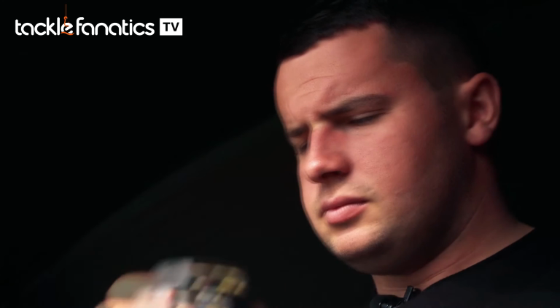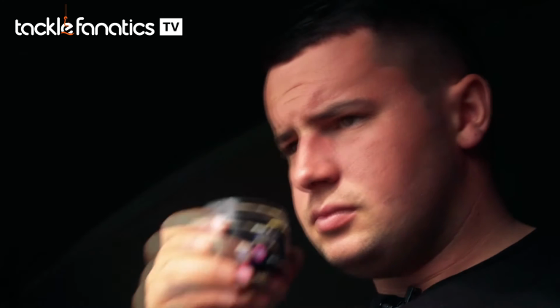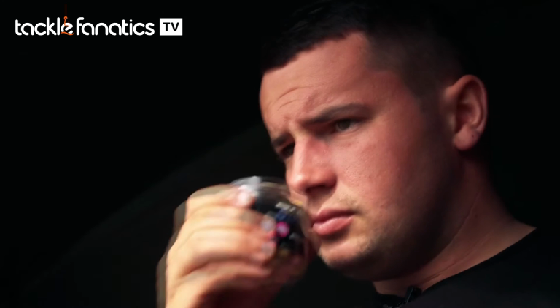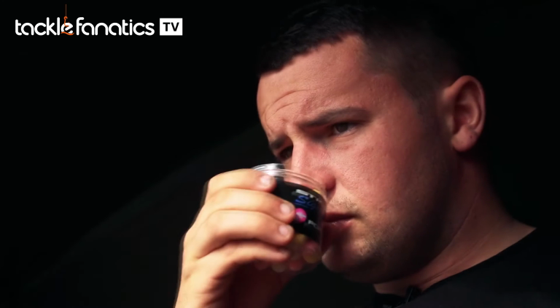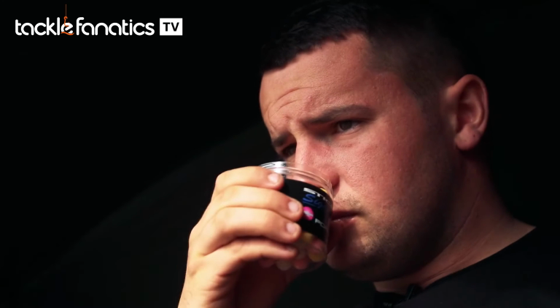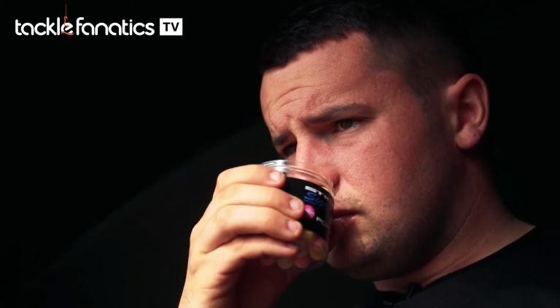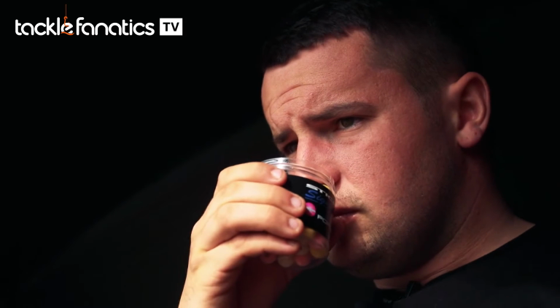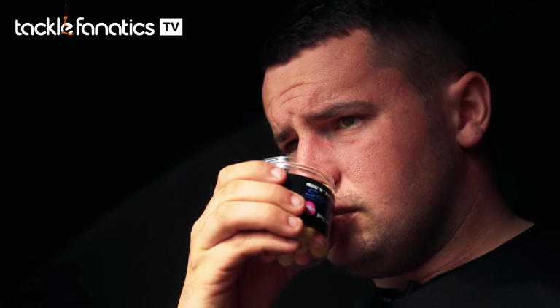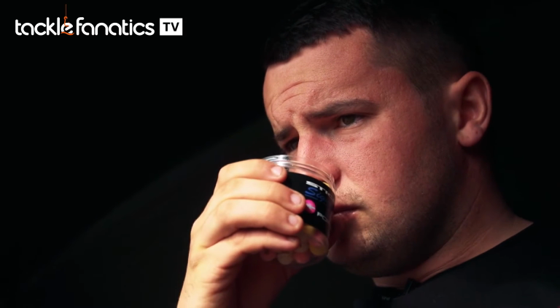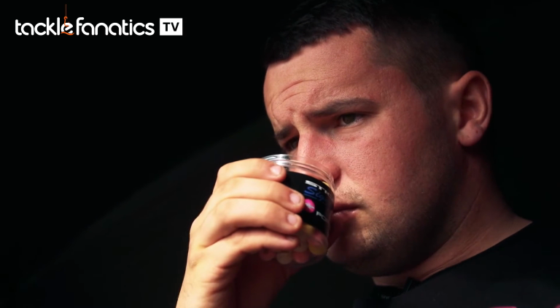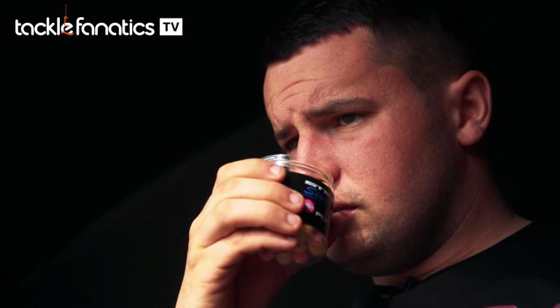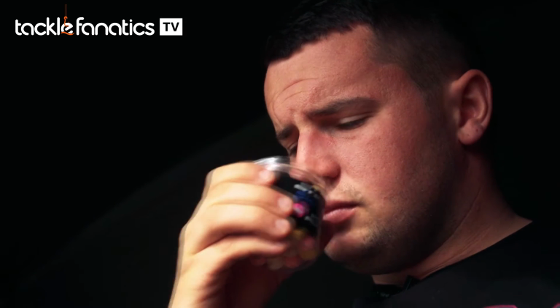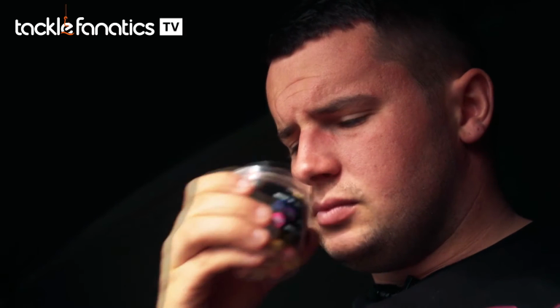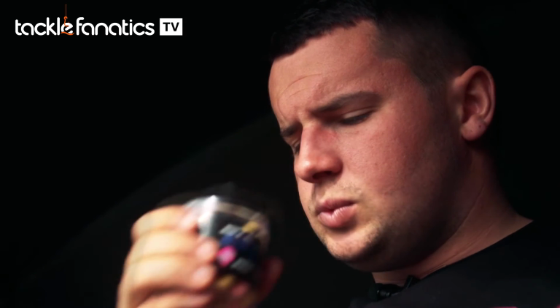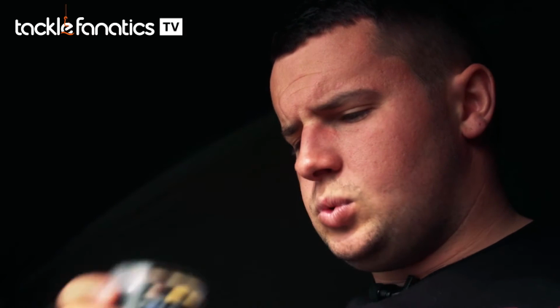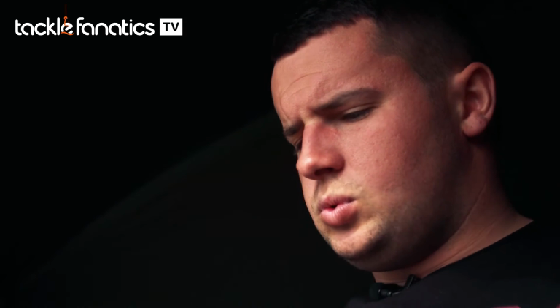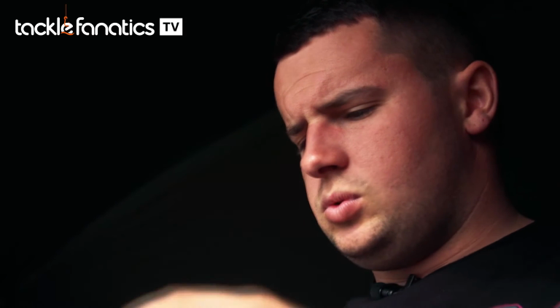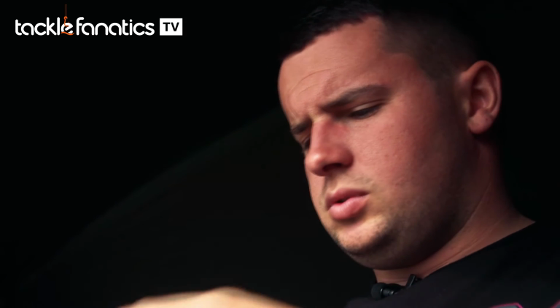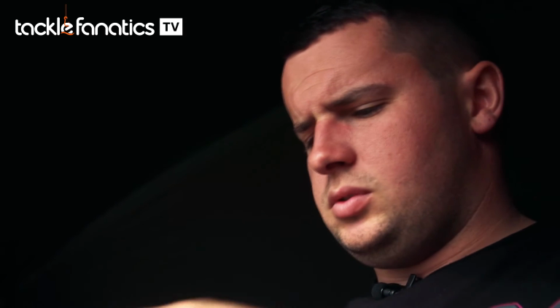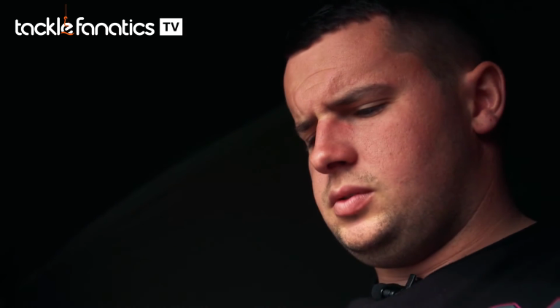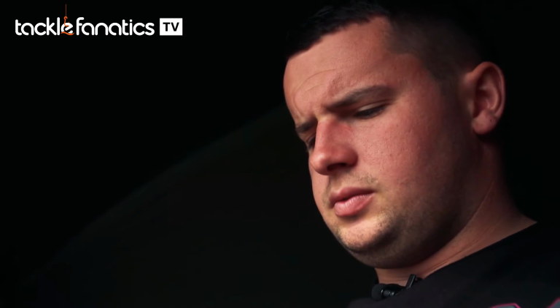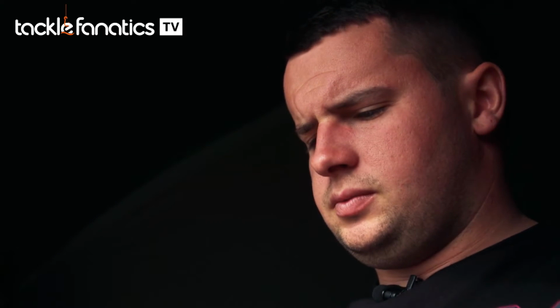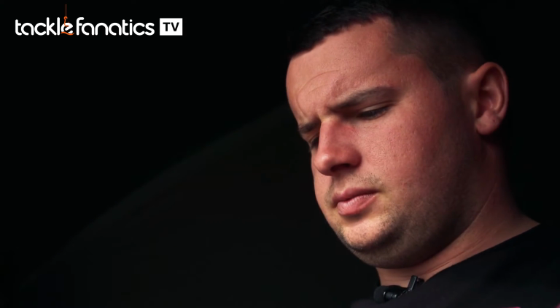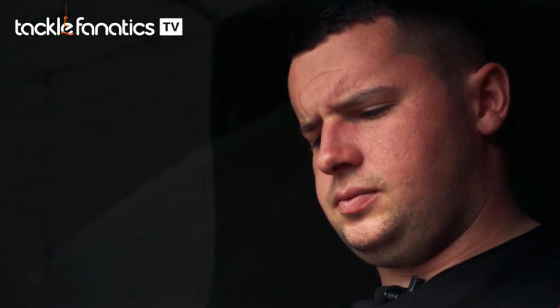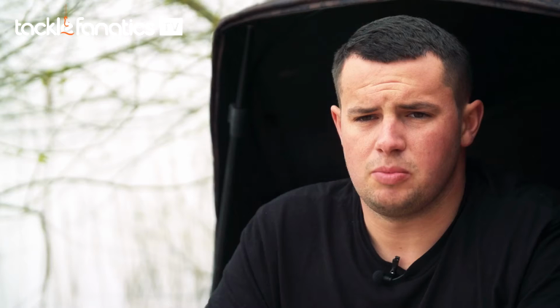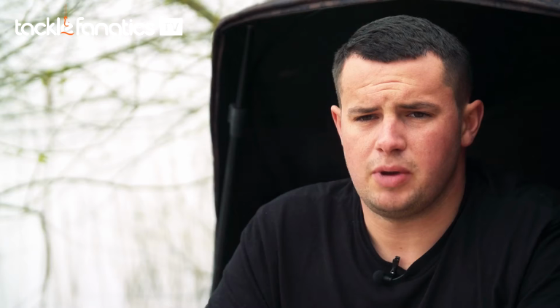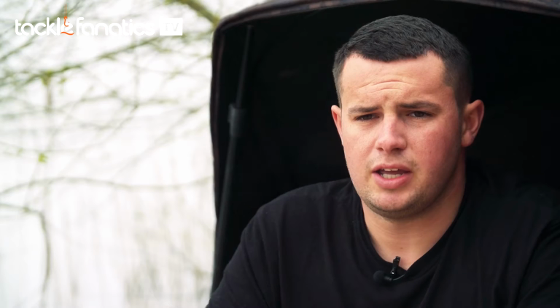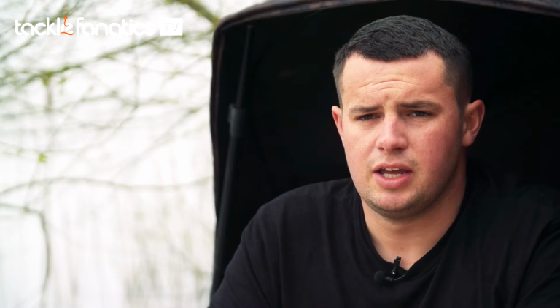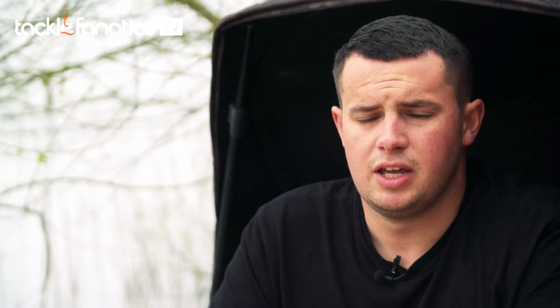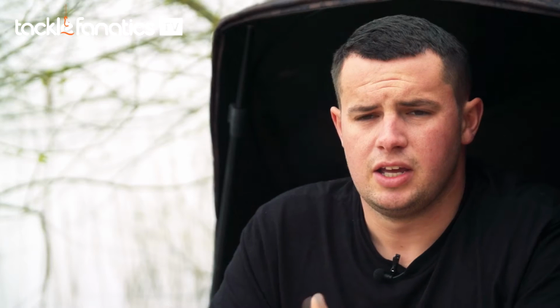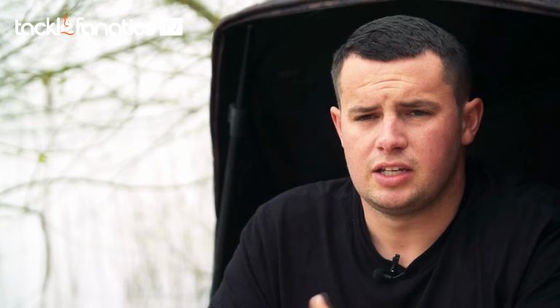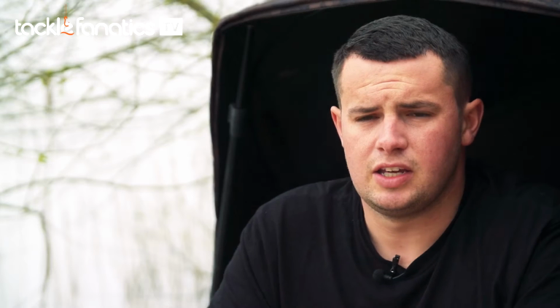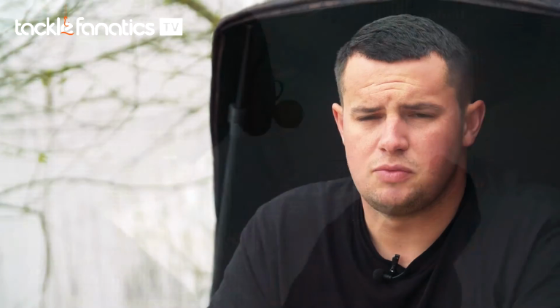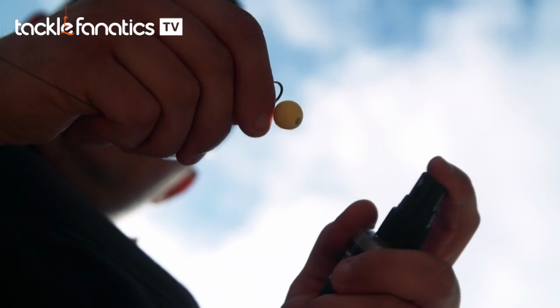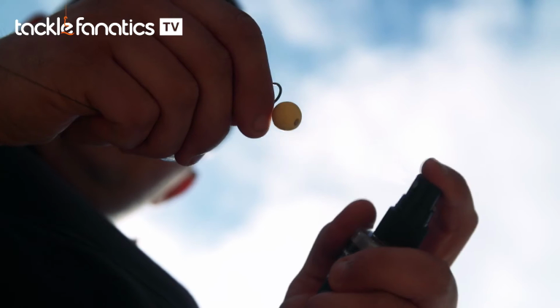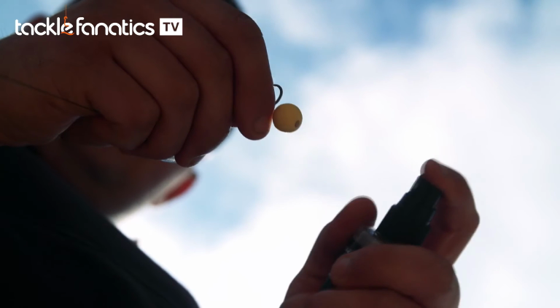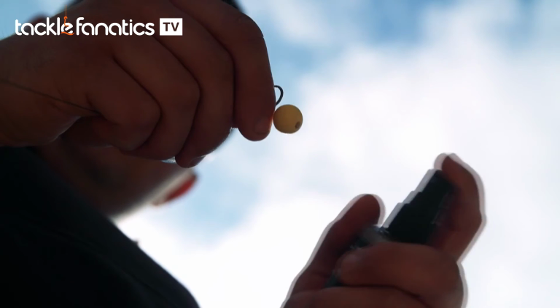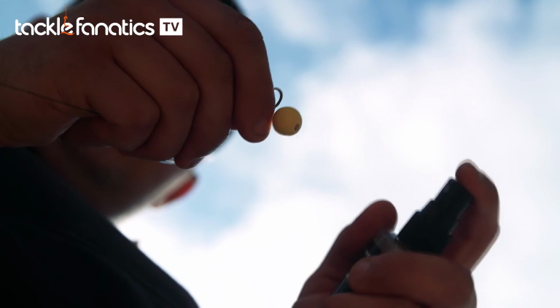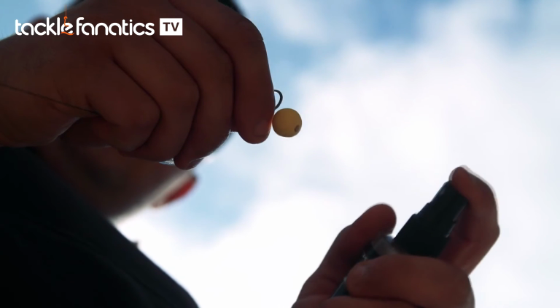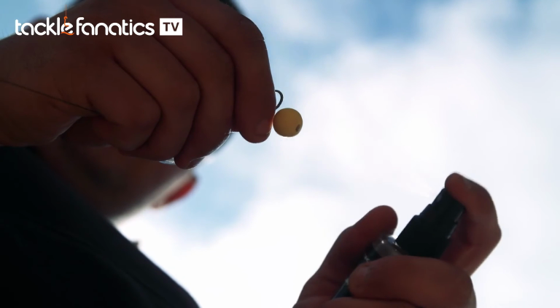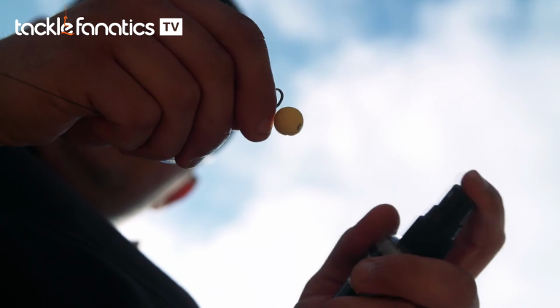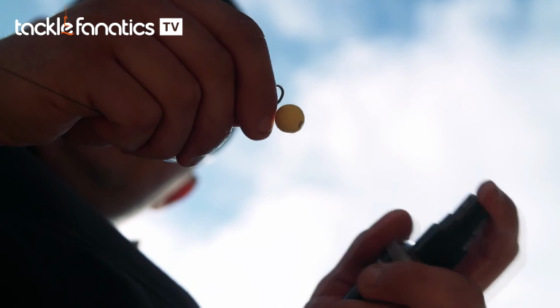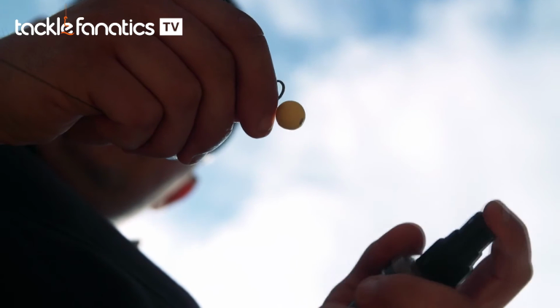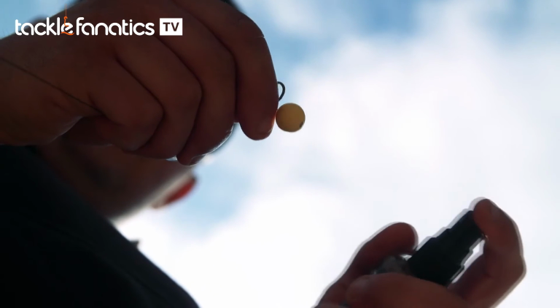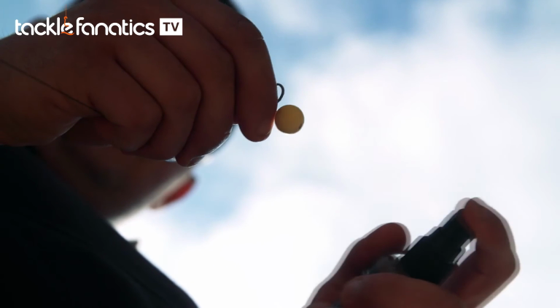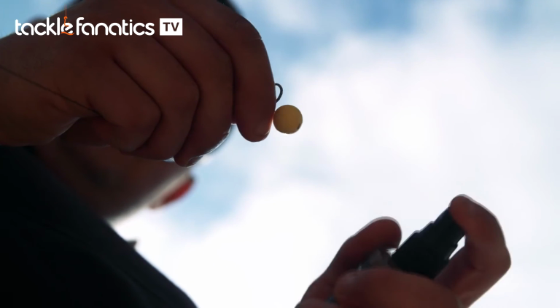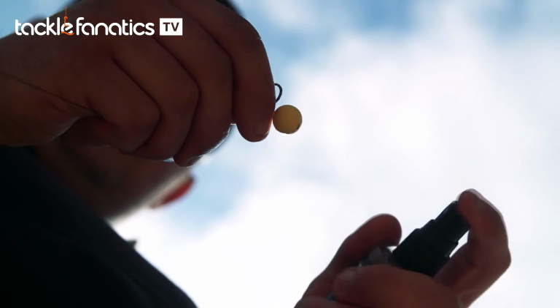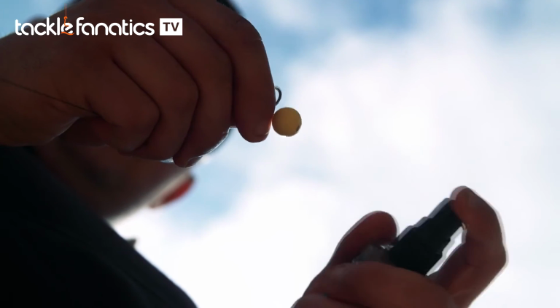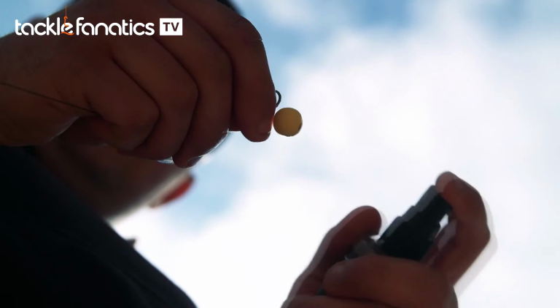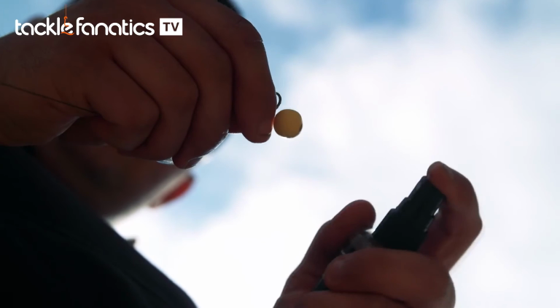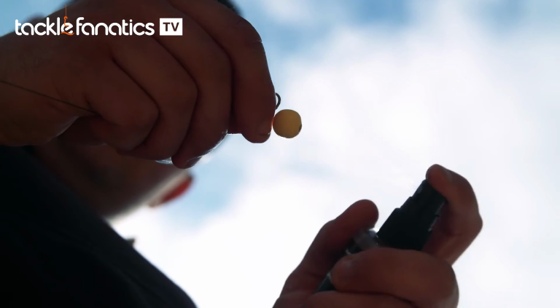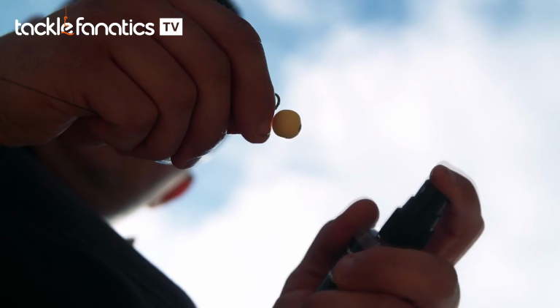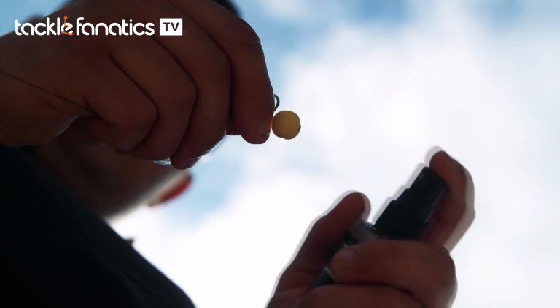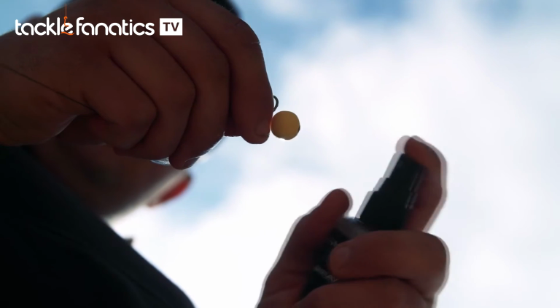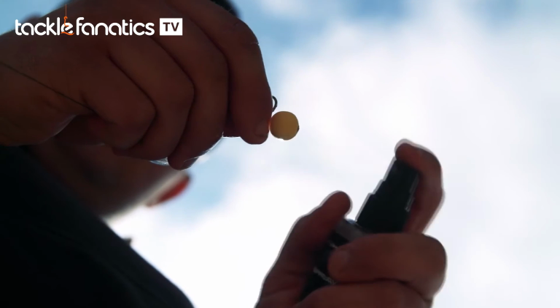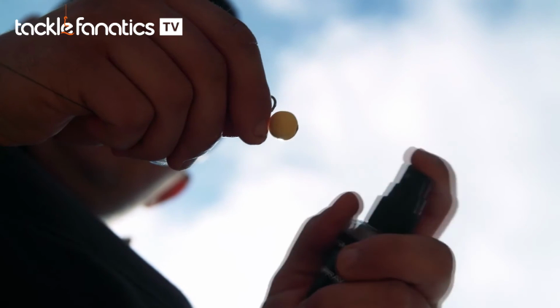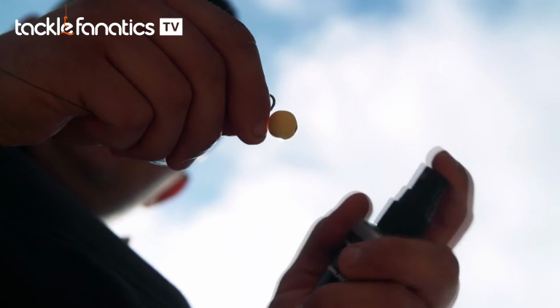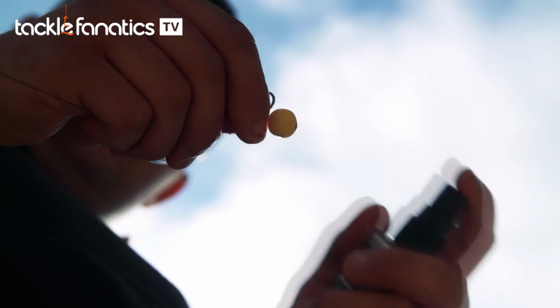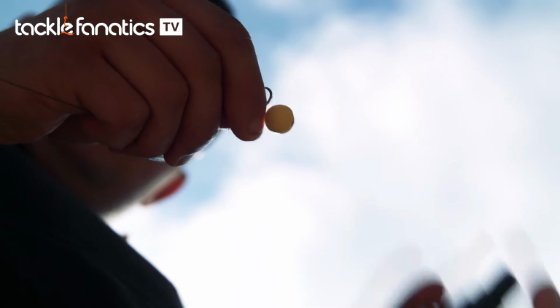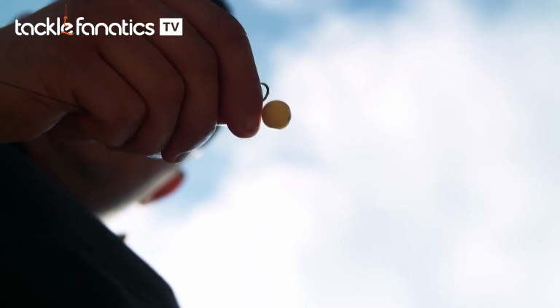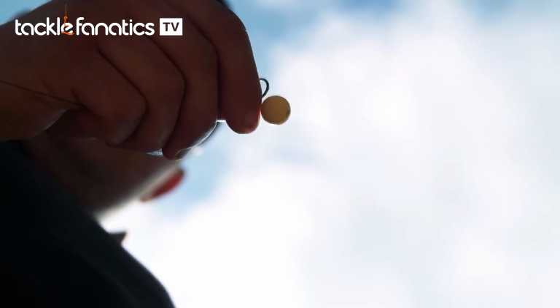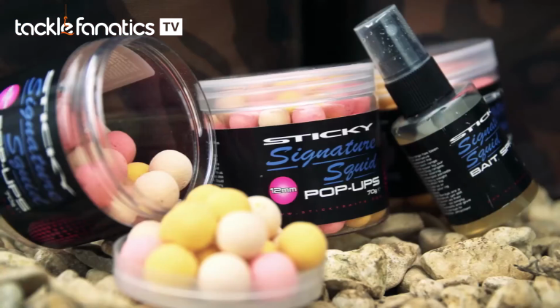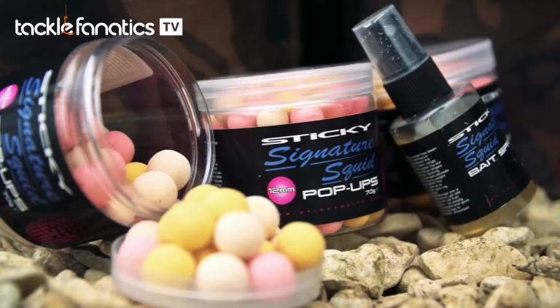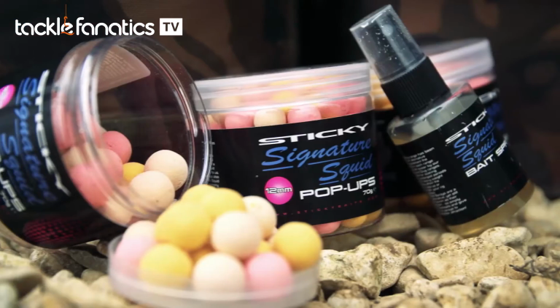Straight out the tub, these can be used as a single hook bait. Give them a spray with the Signature Squid spray and they're even more potent as well.